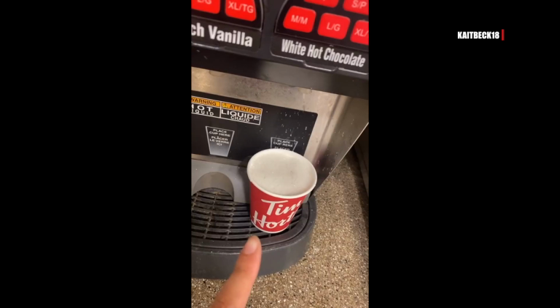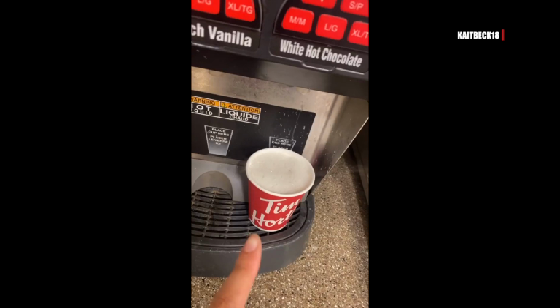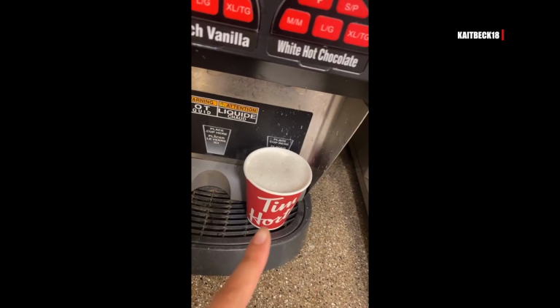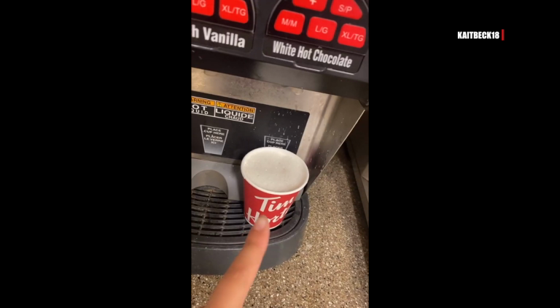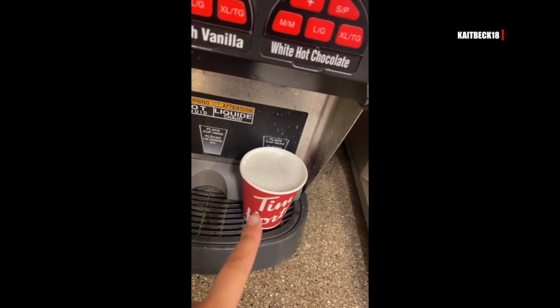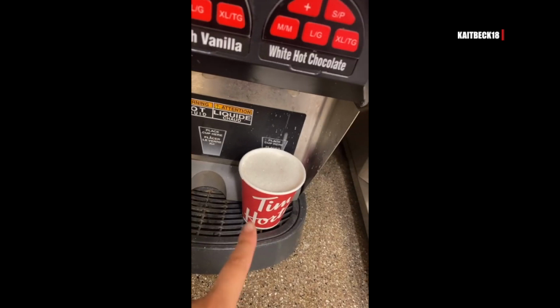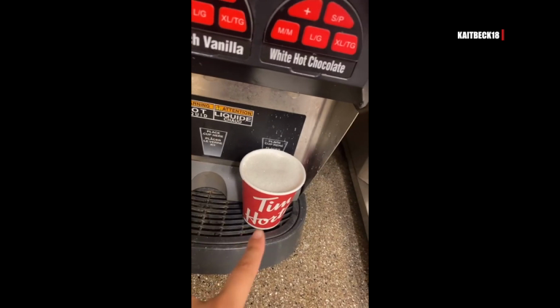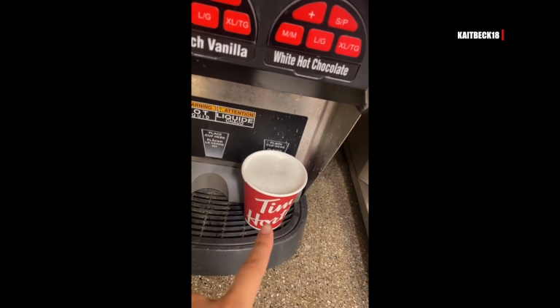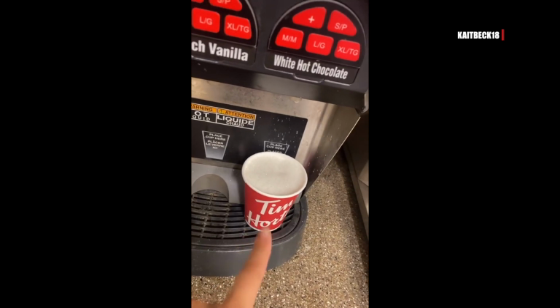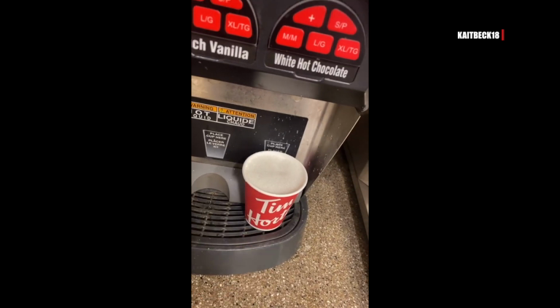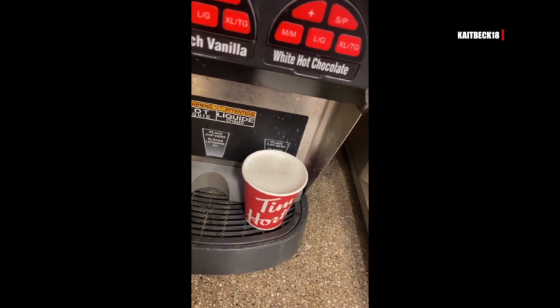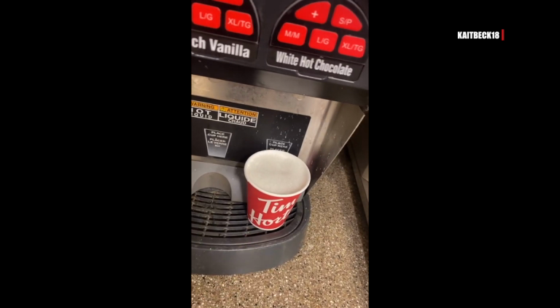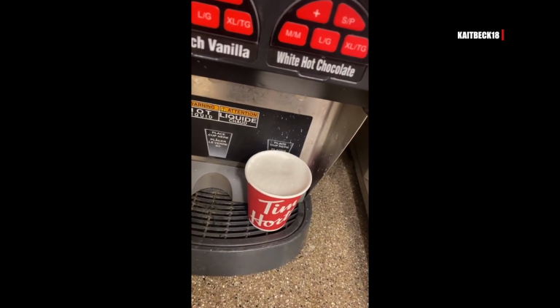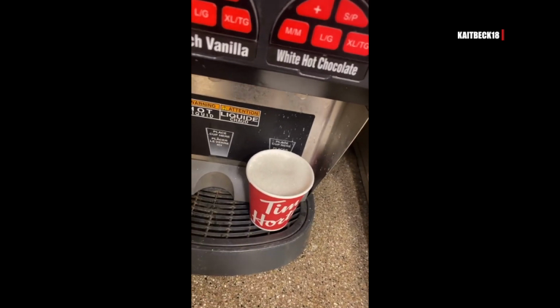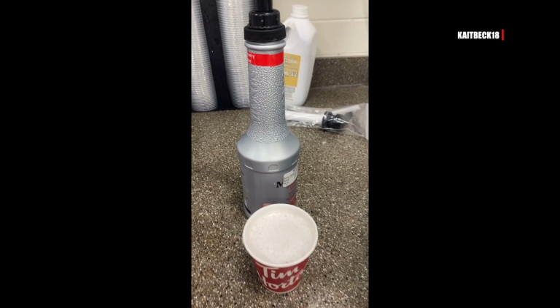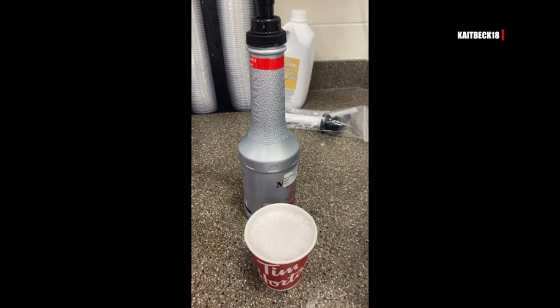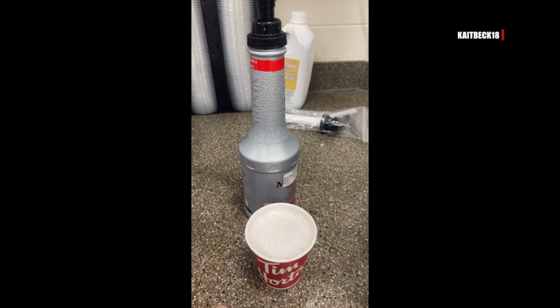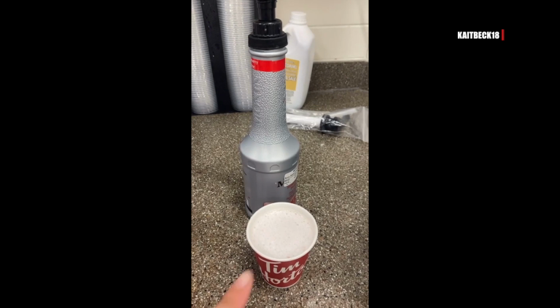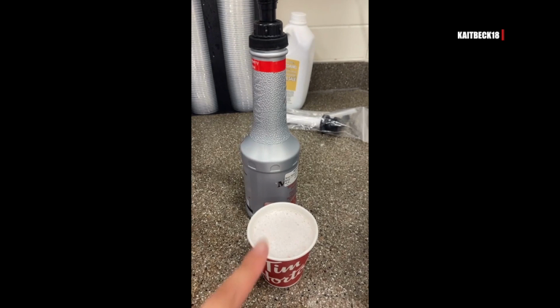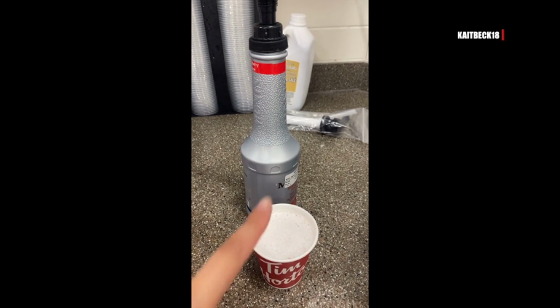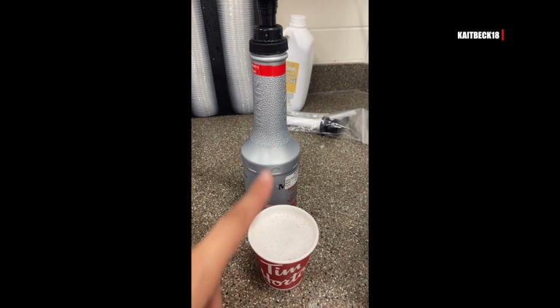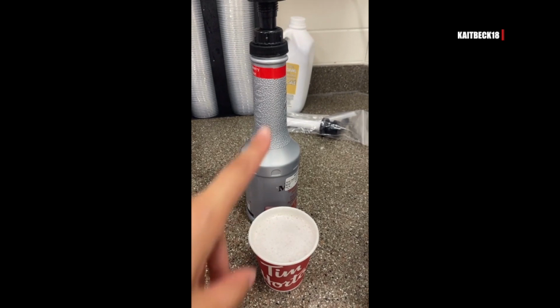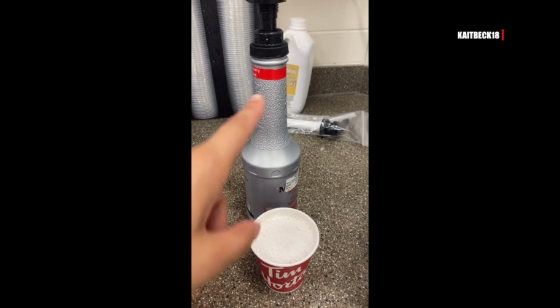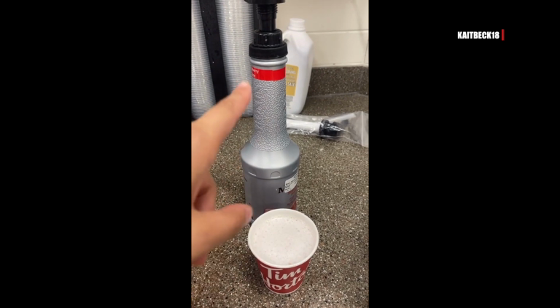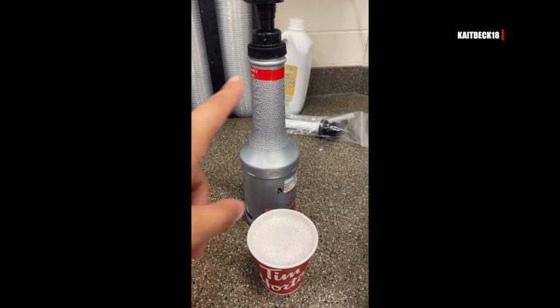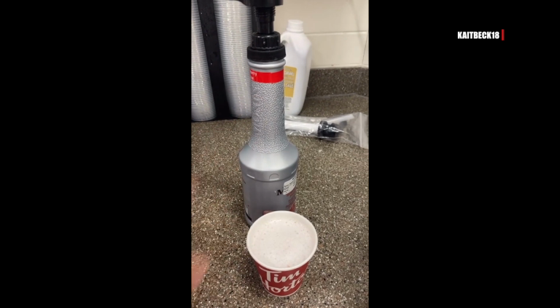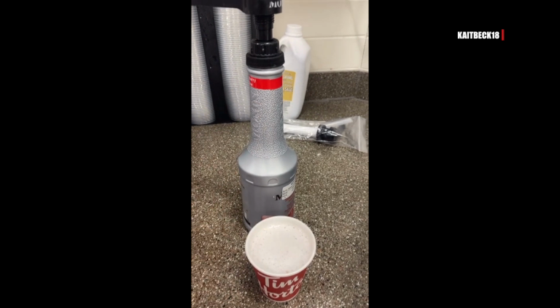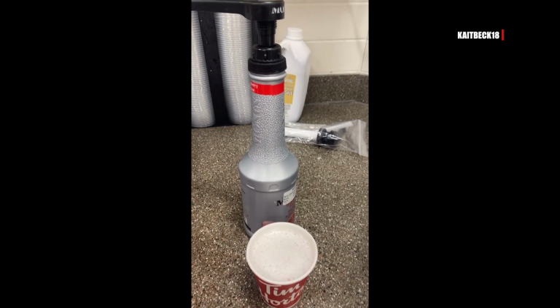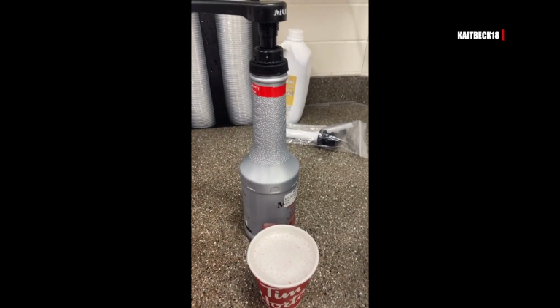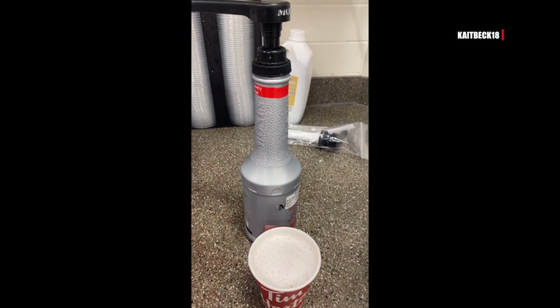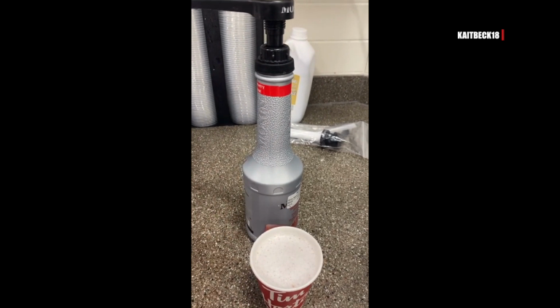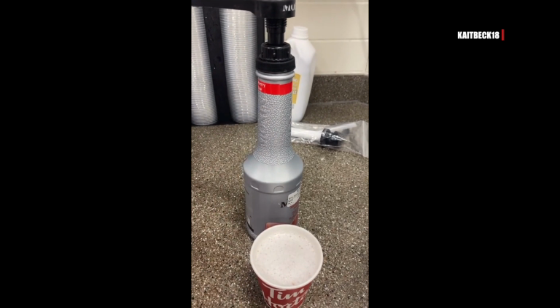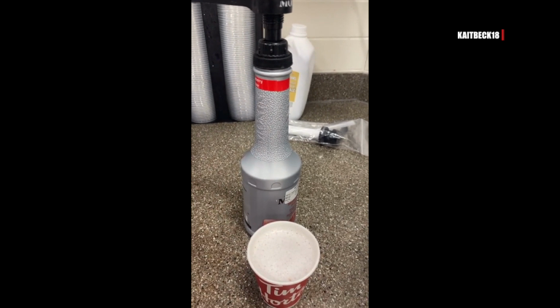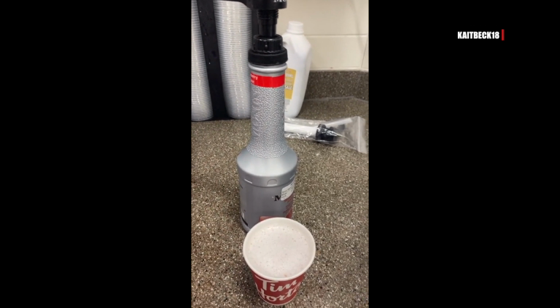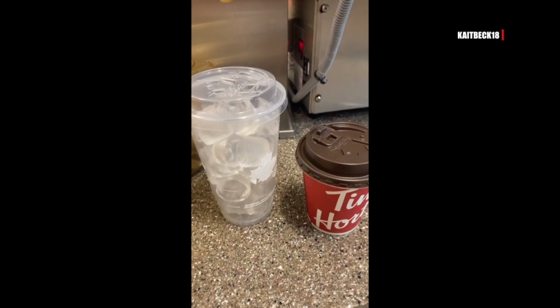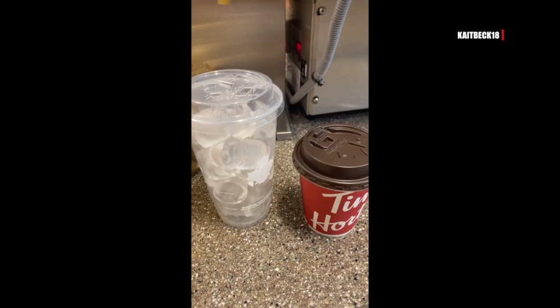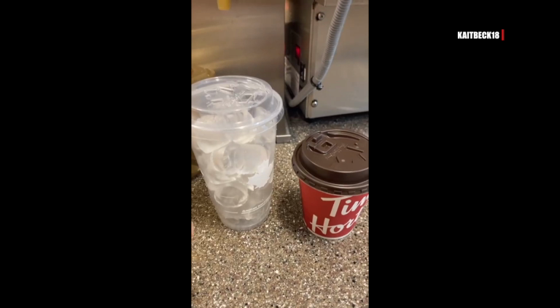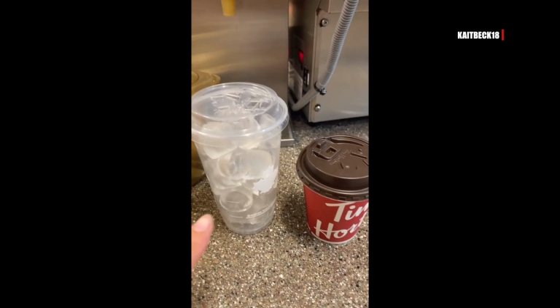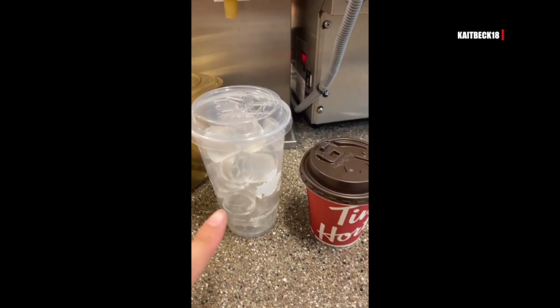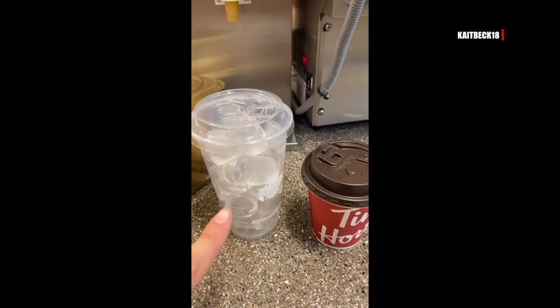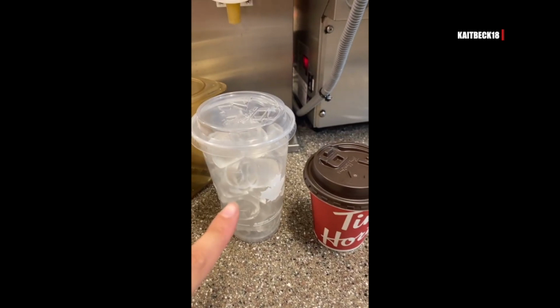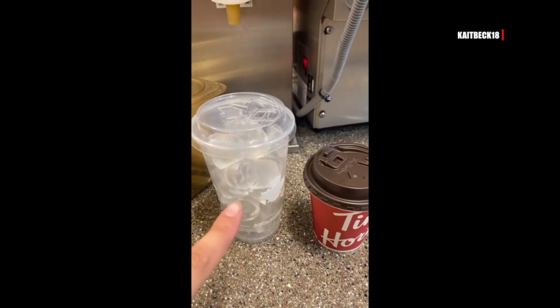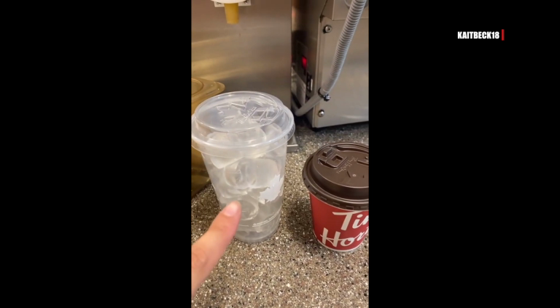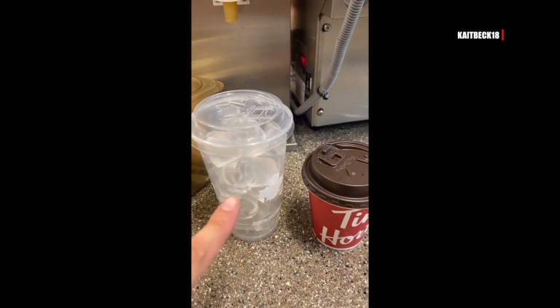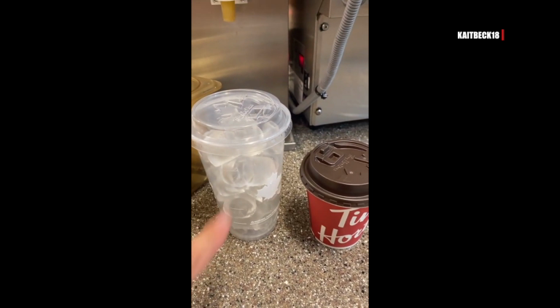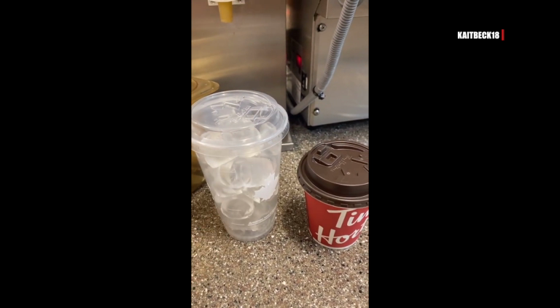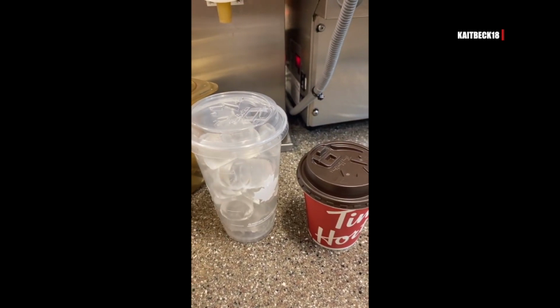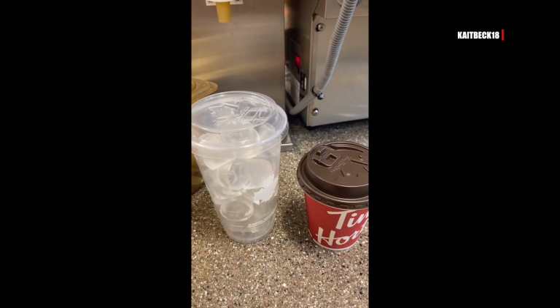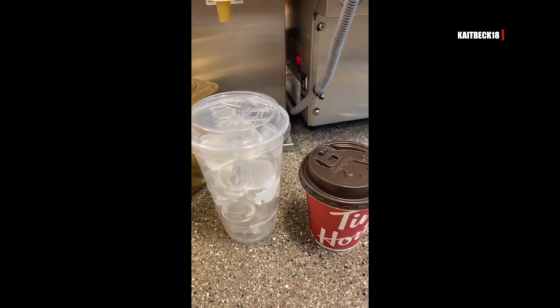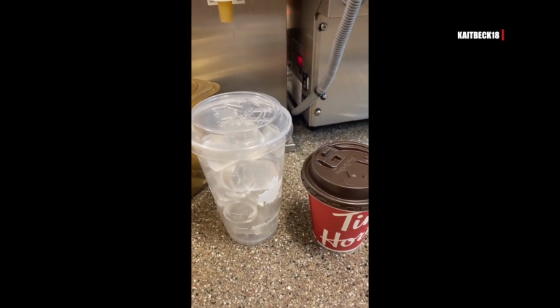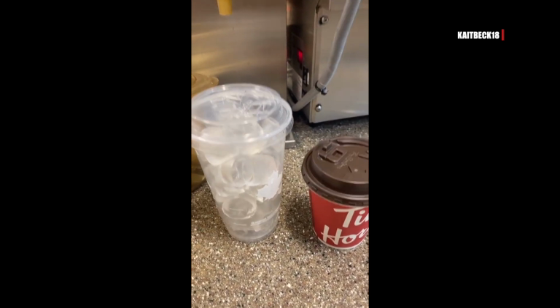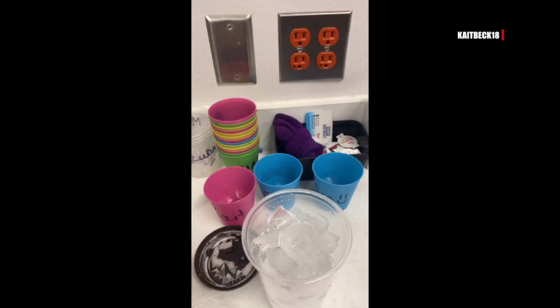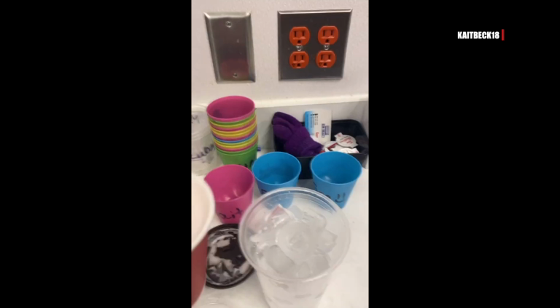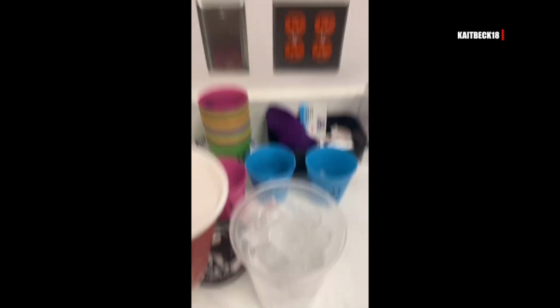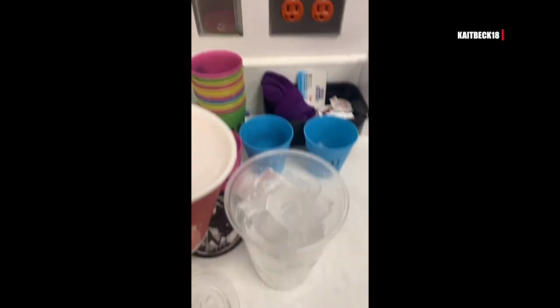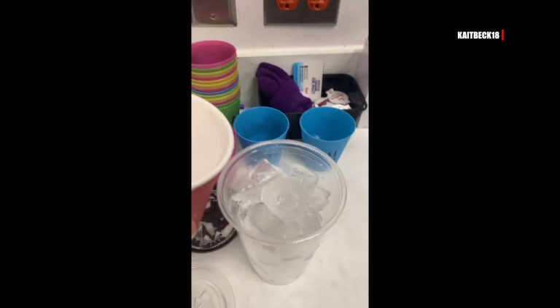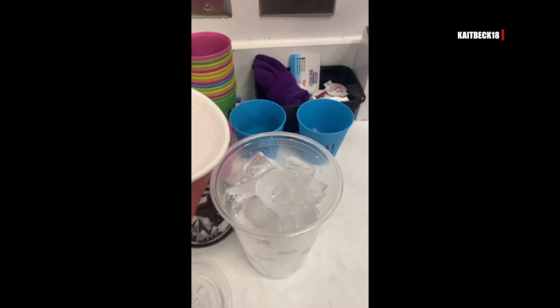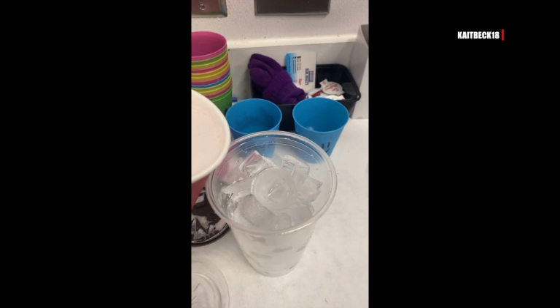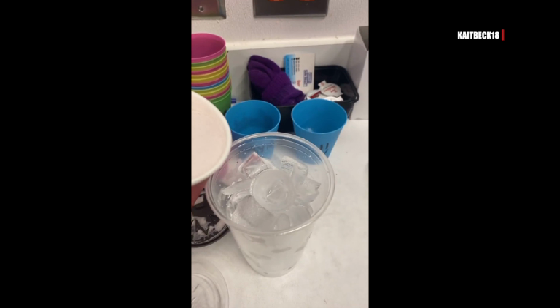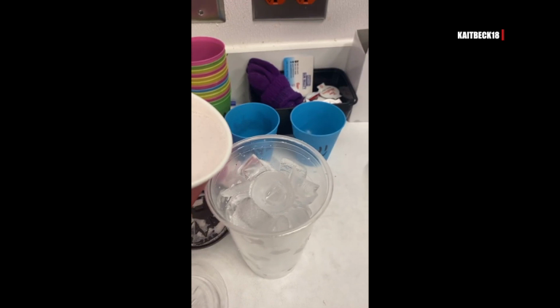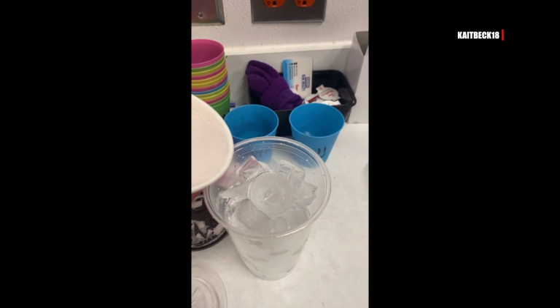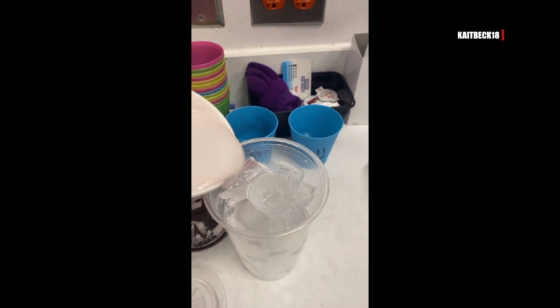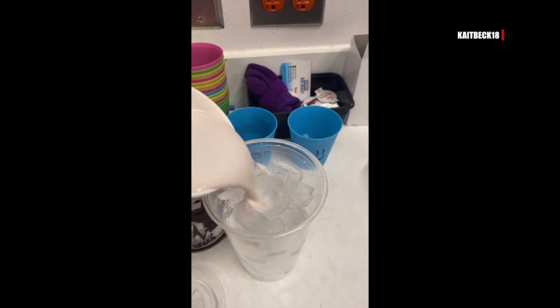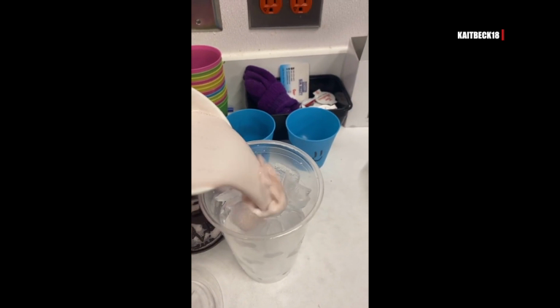You are going to ask for a white hot chocolate and ask for it to be made with a shot of strawberry puree. Then you're going to ask for a cup of ice on the side and pour it over ice.